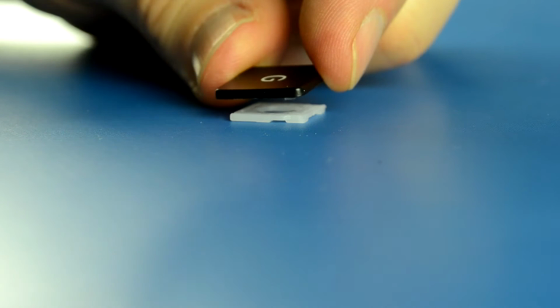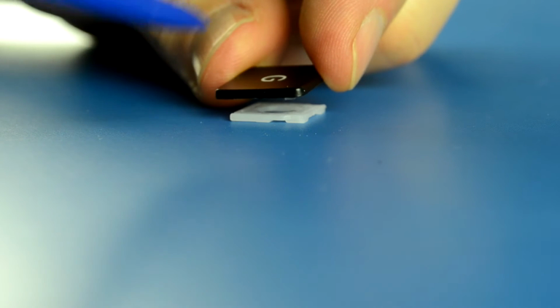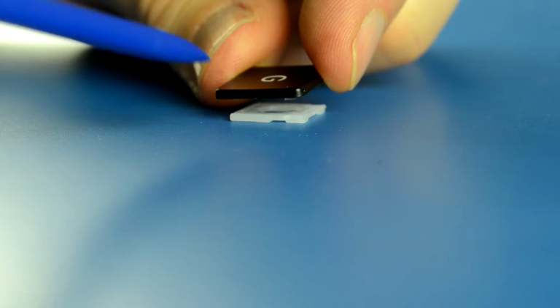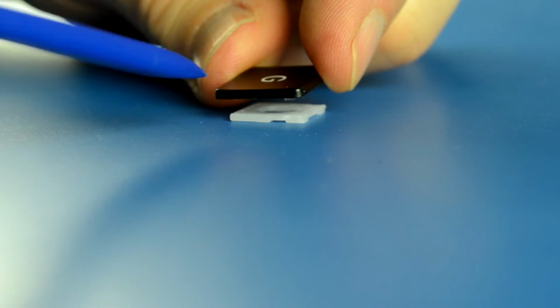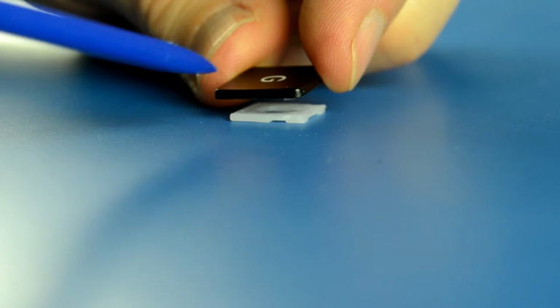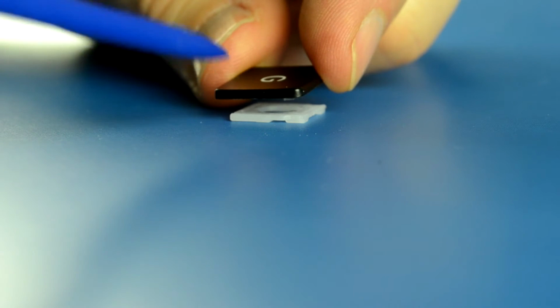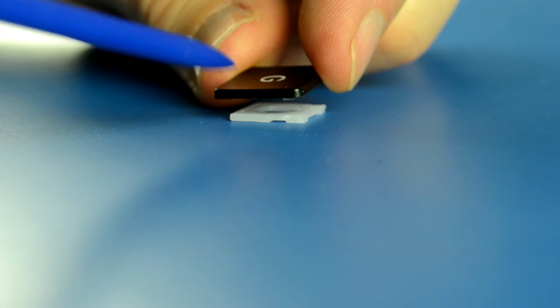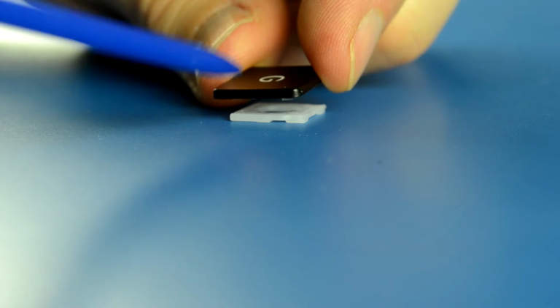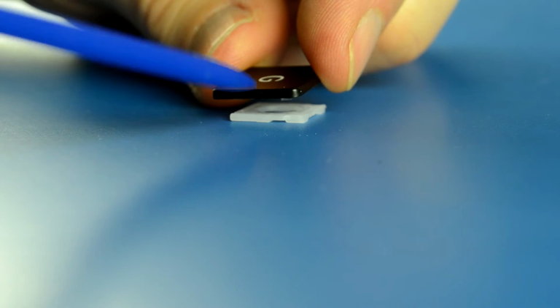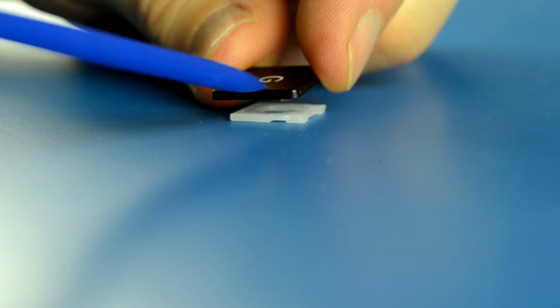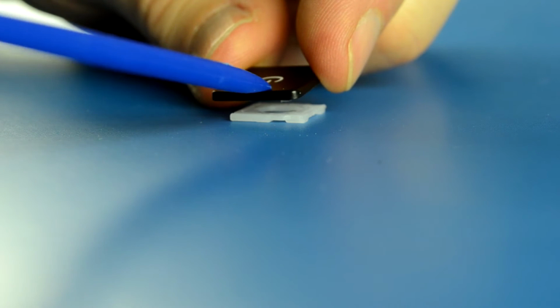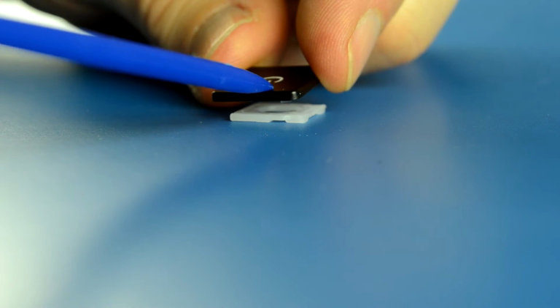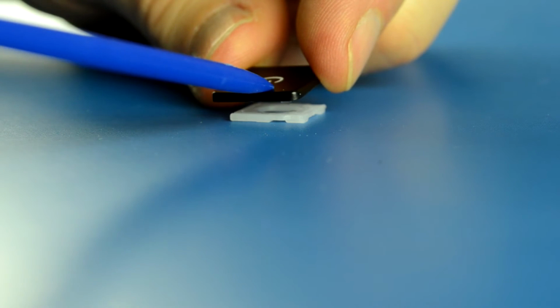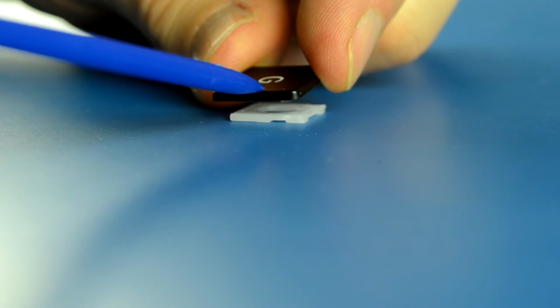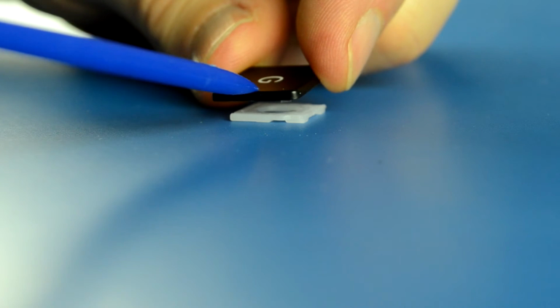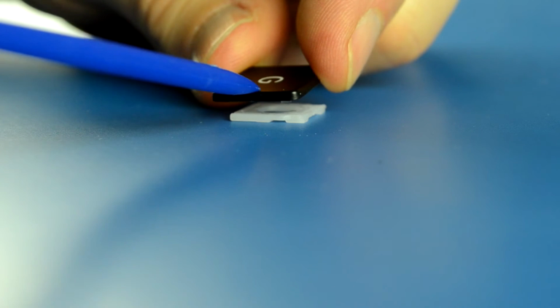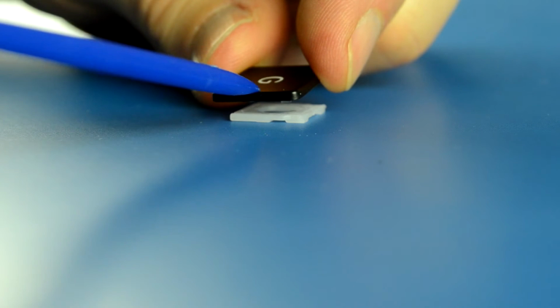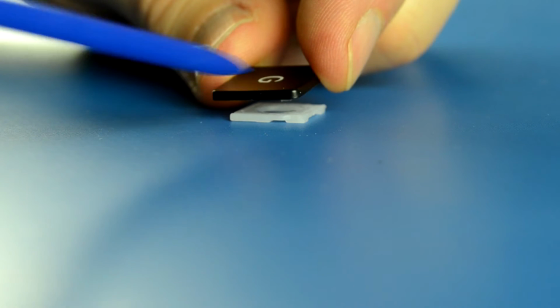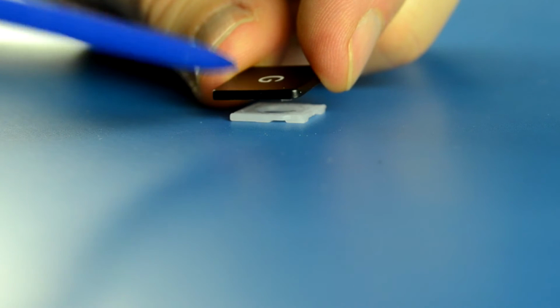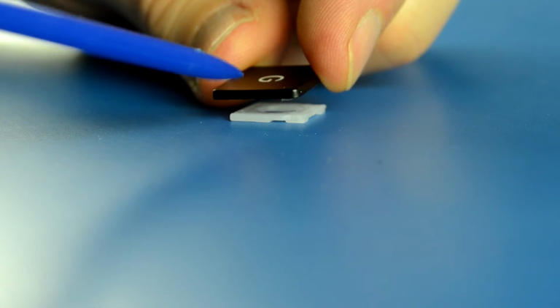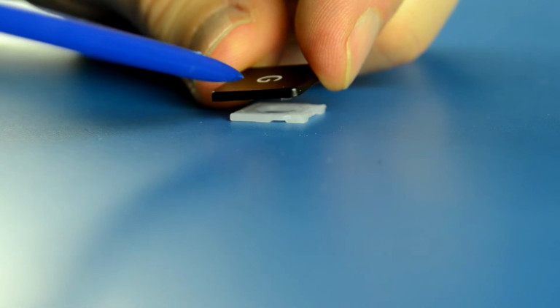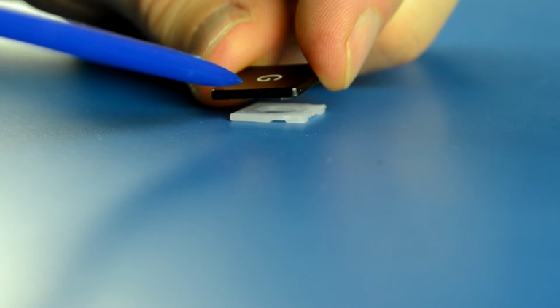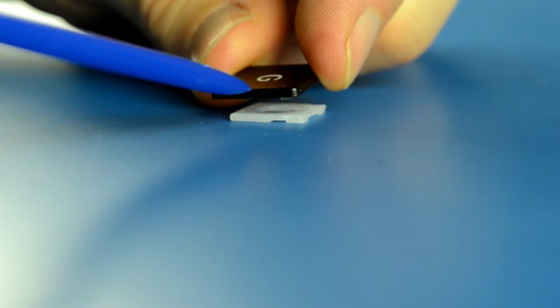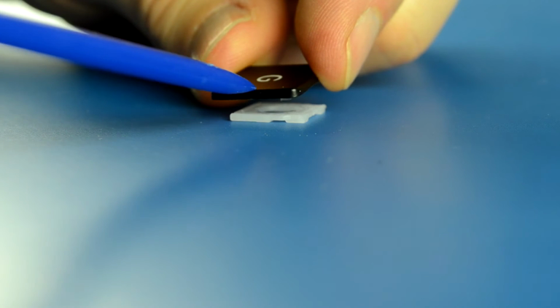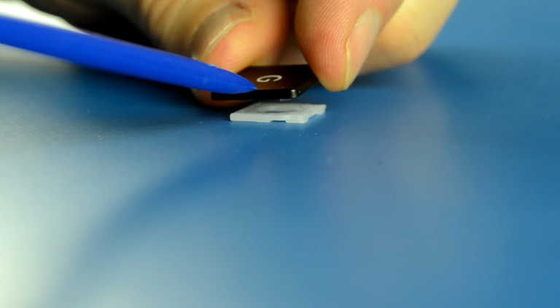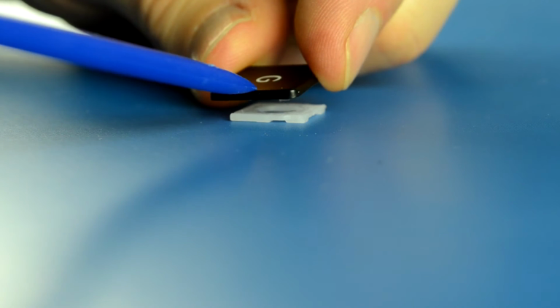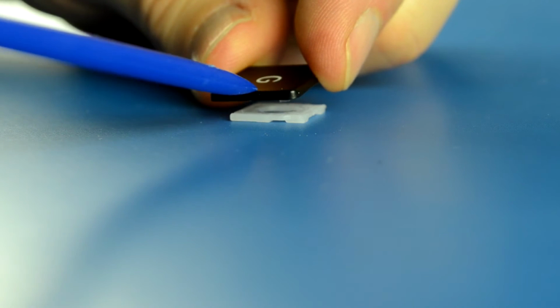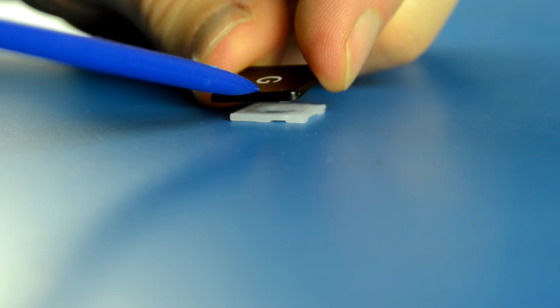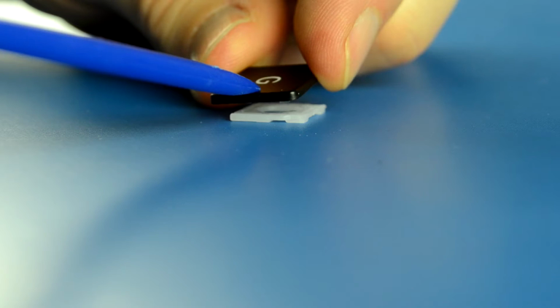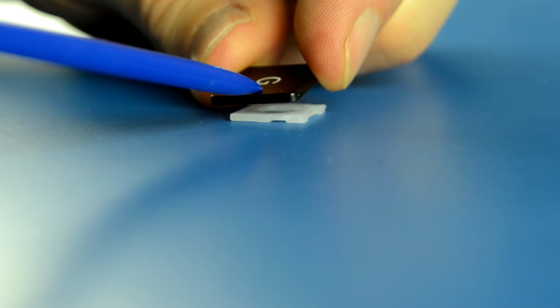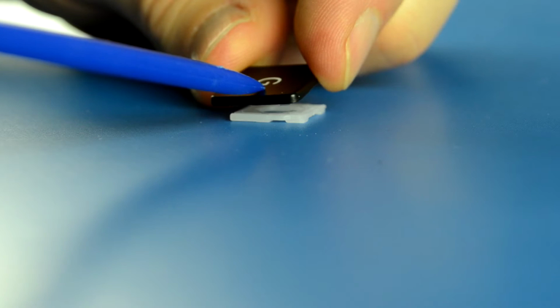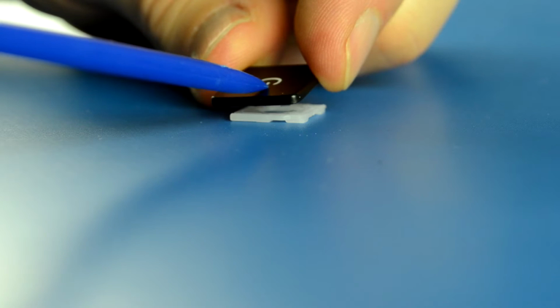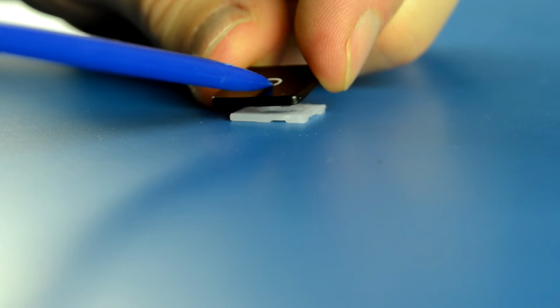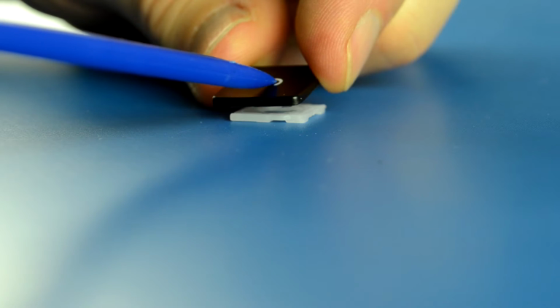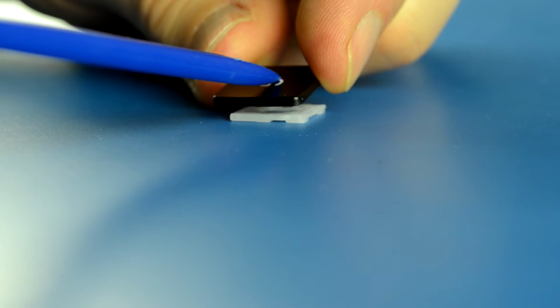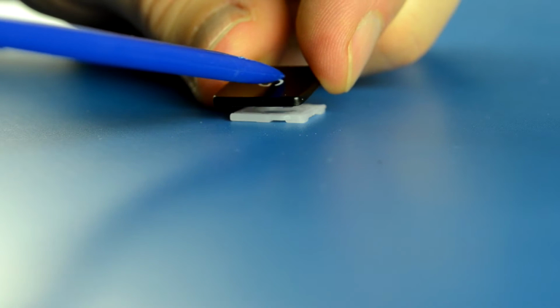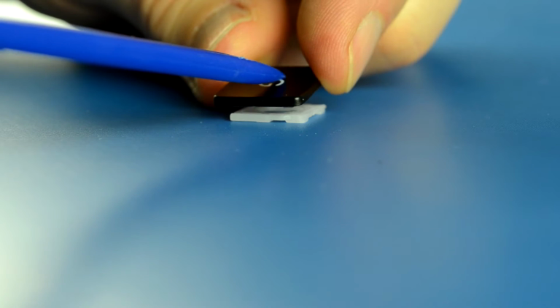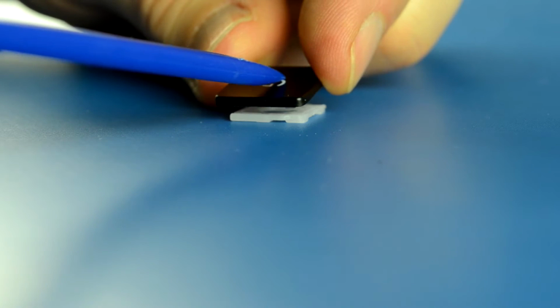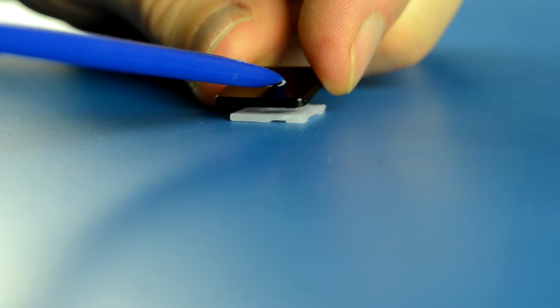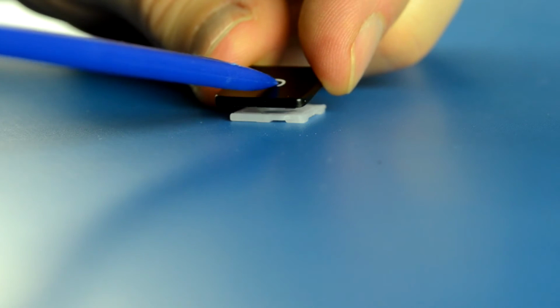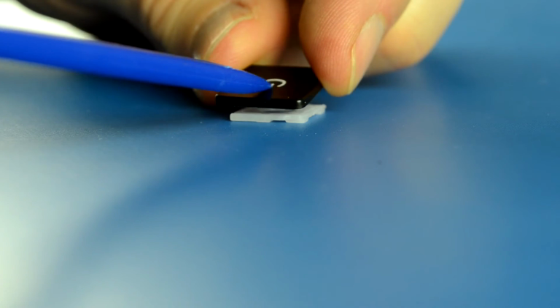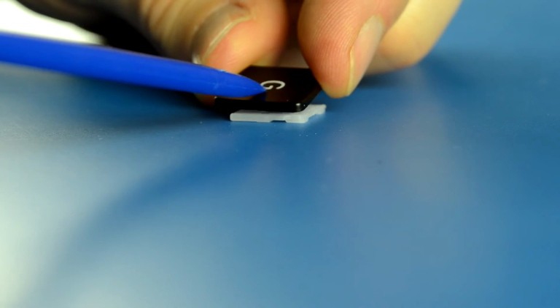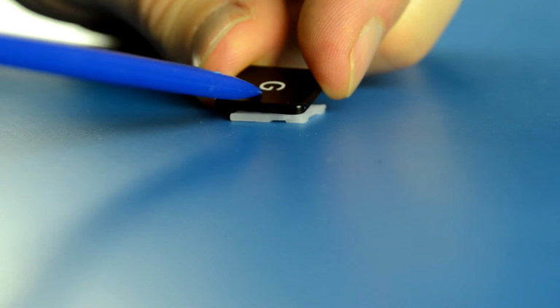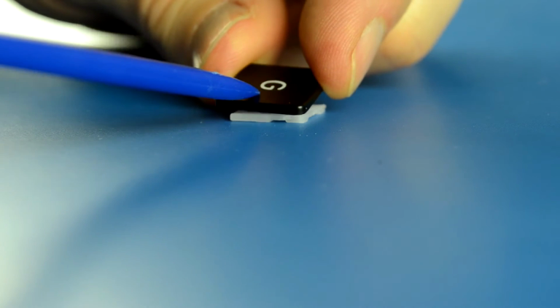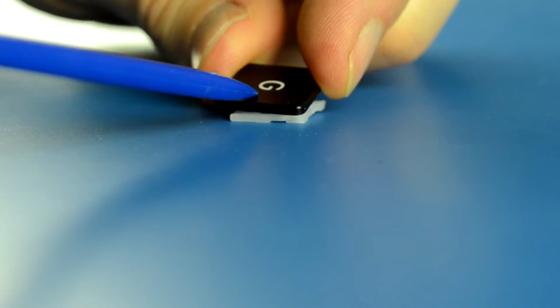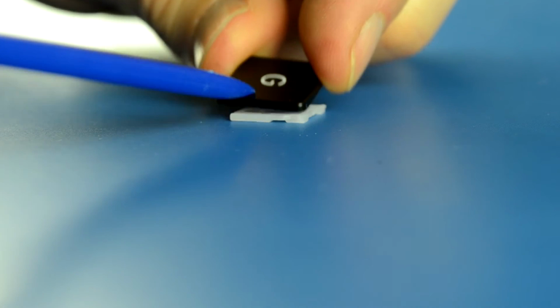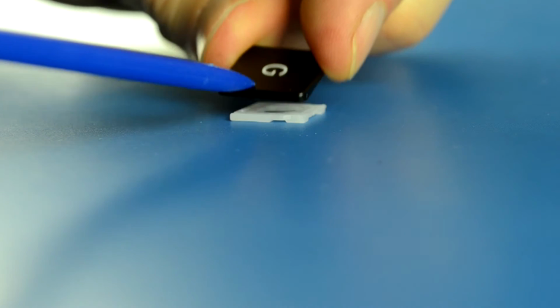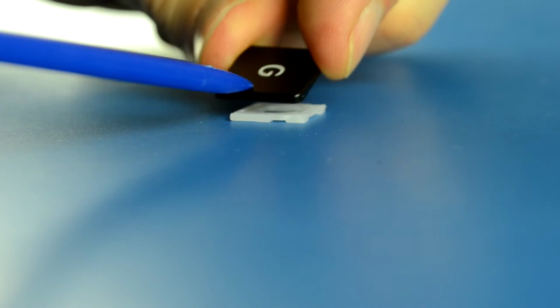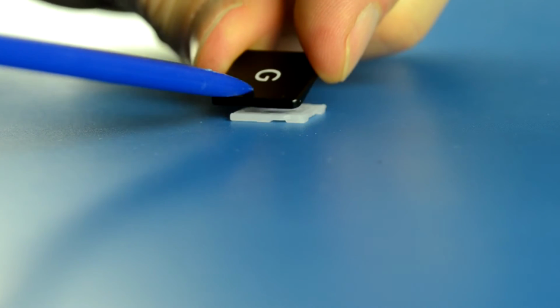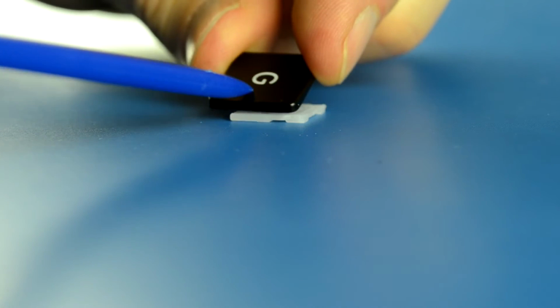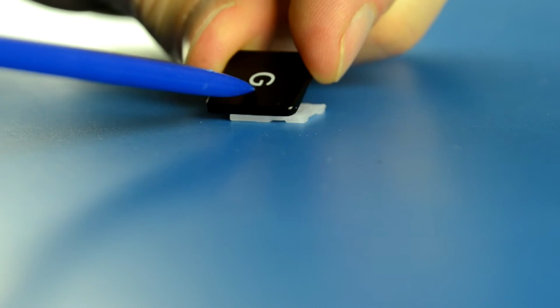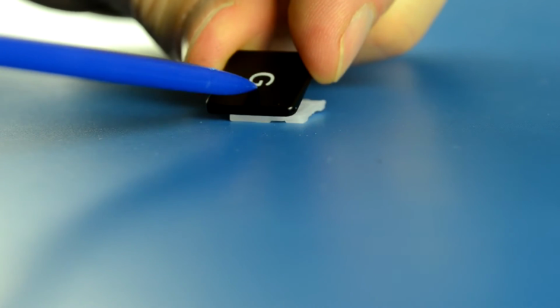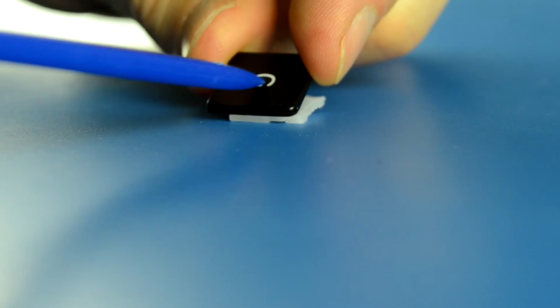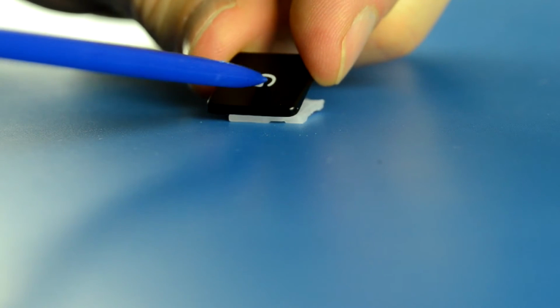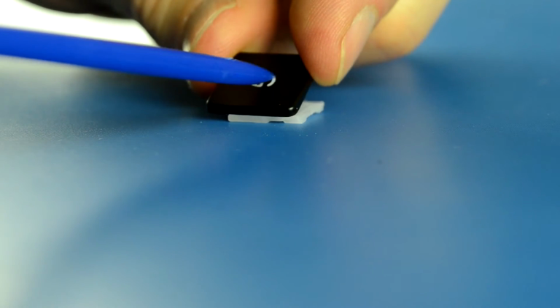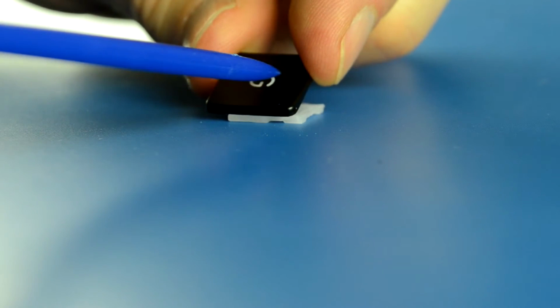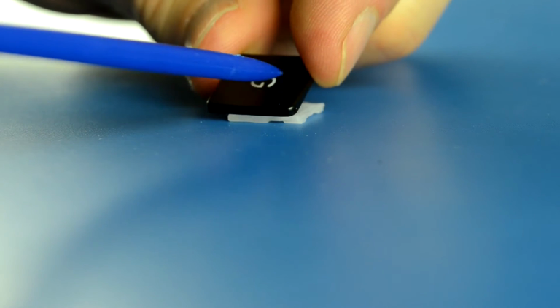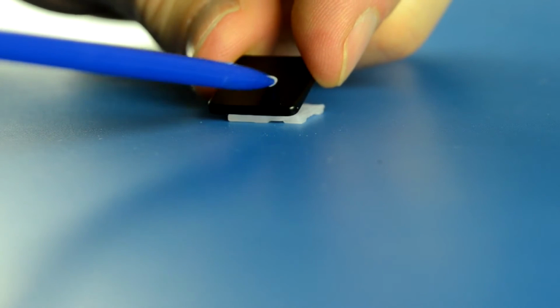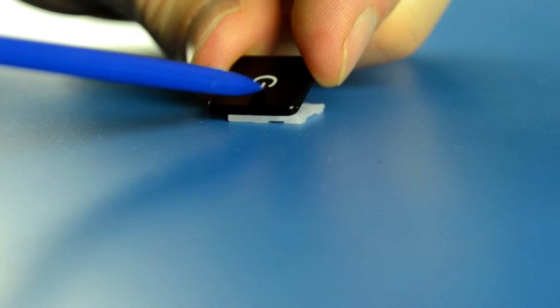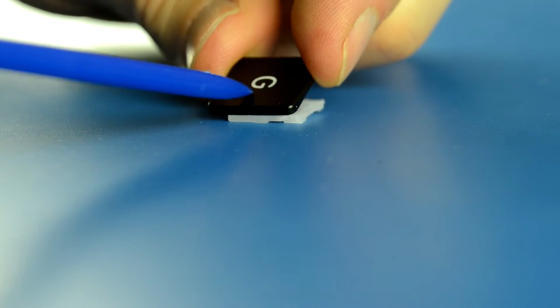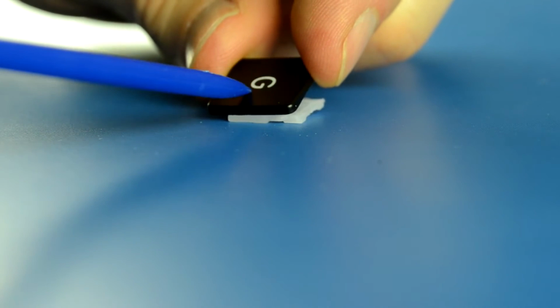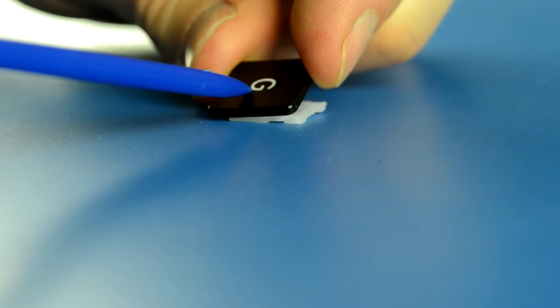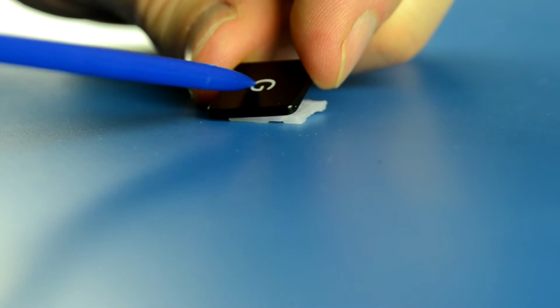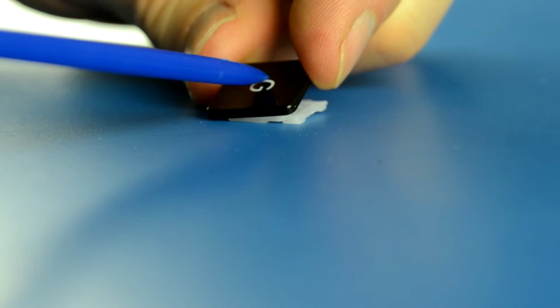So if you slide your toothpick, paperclip, or whatever it might be, think that you need to remain in the center of this key.